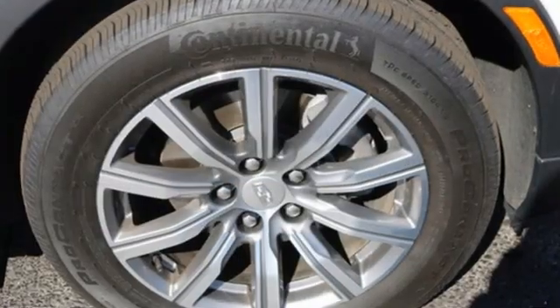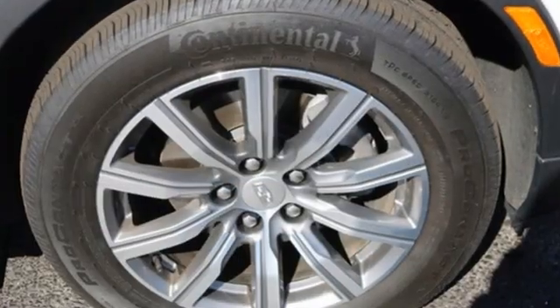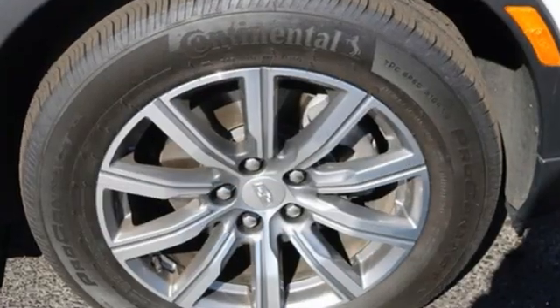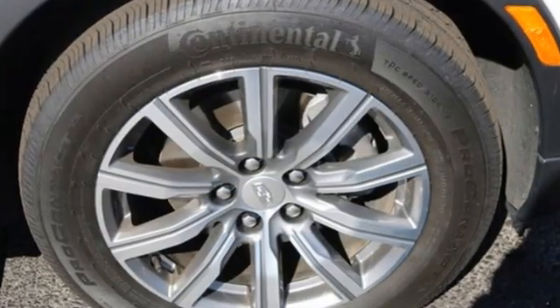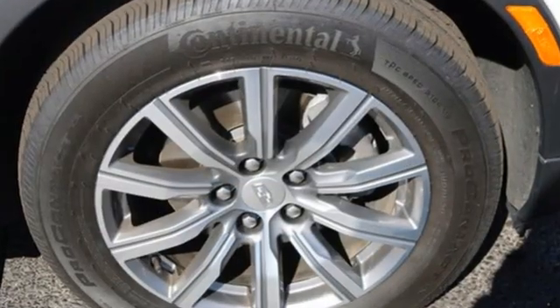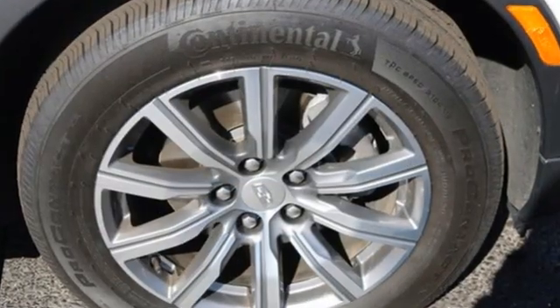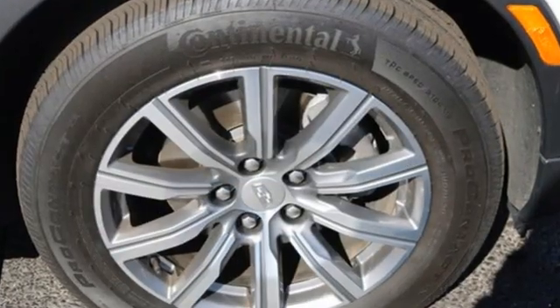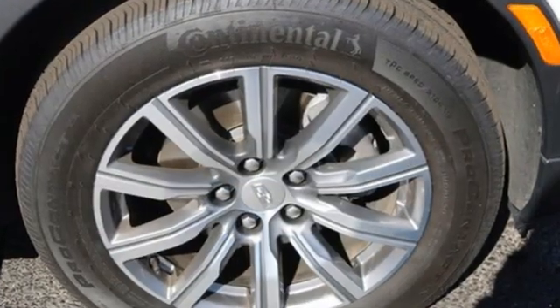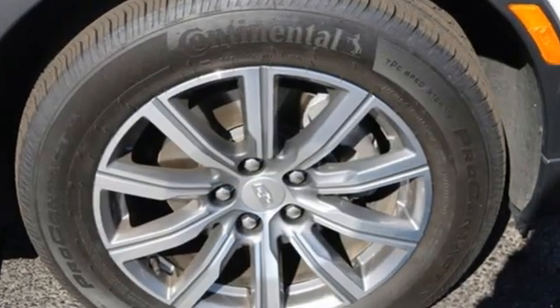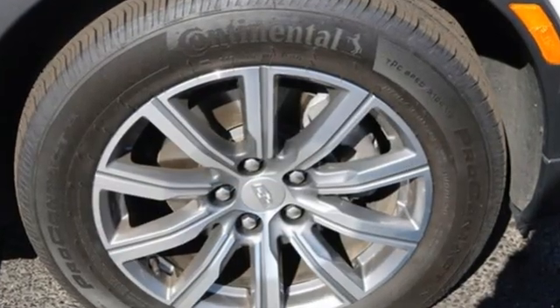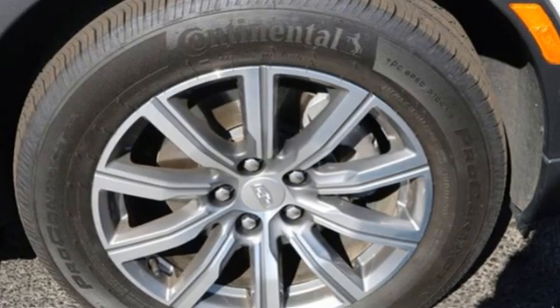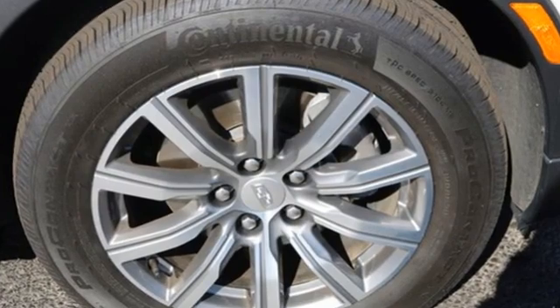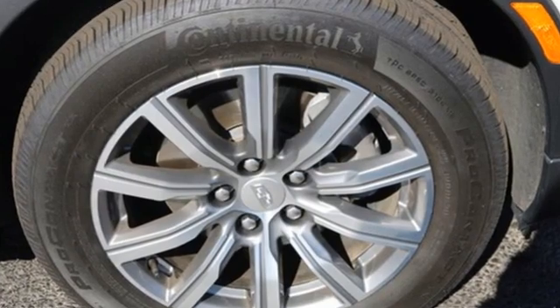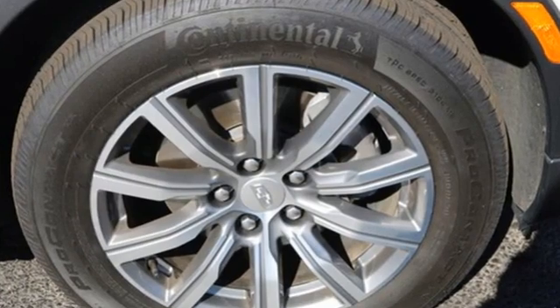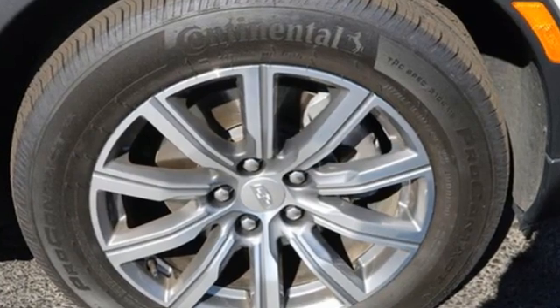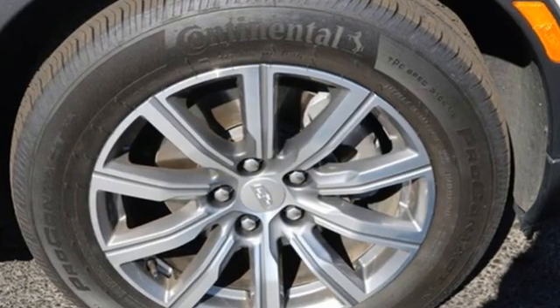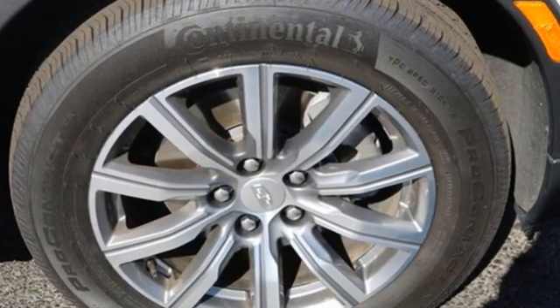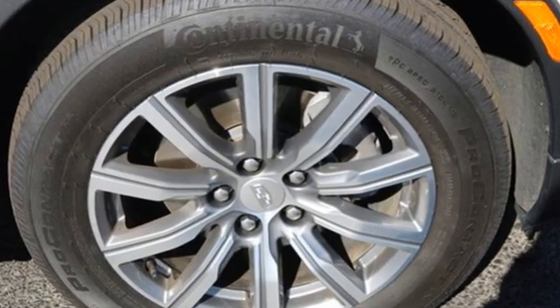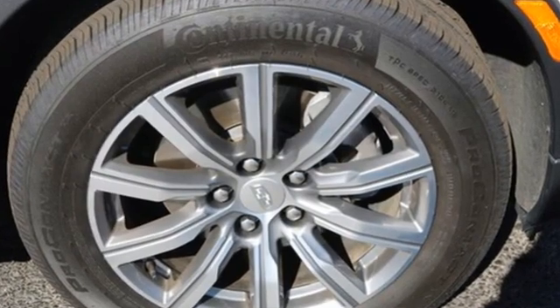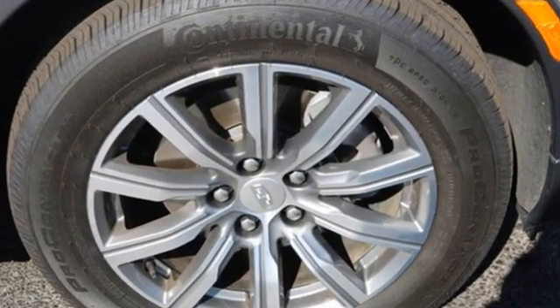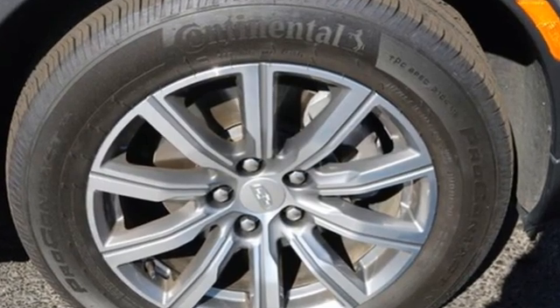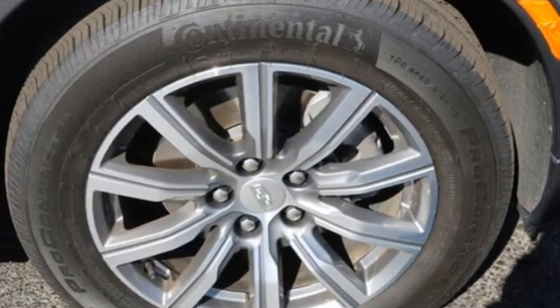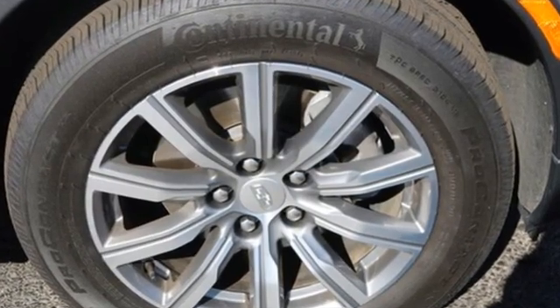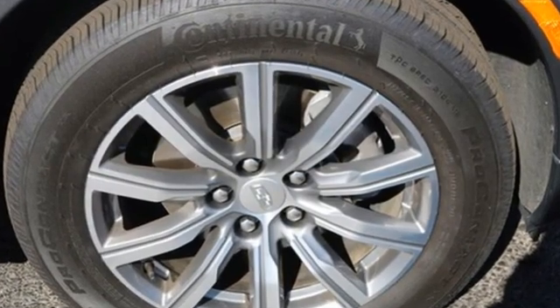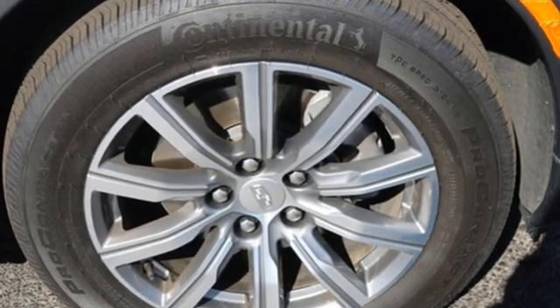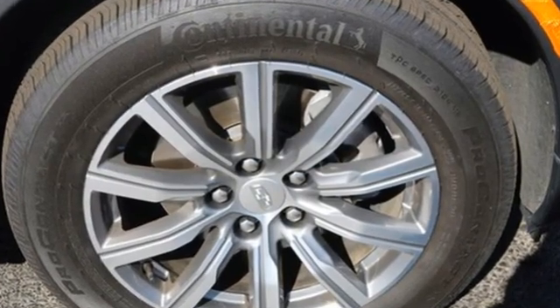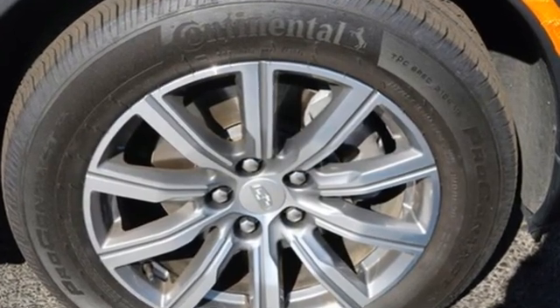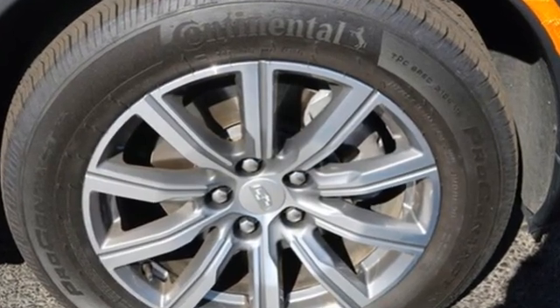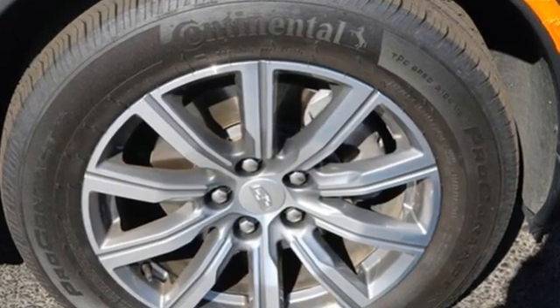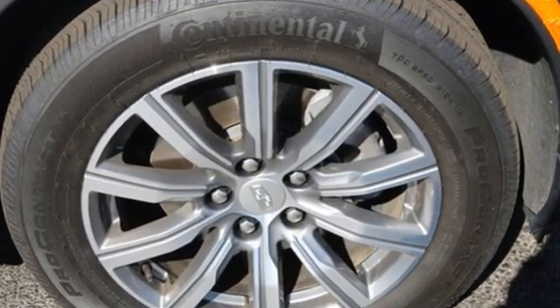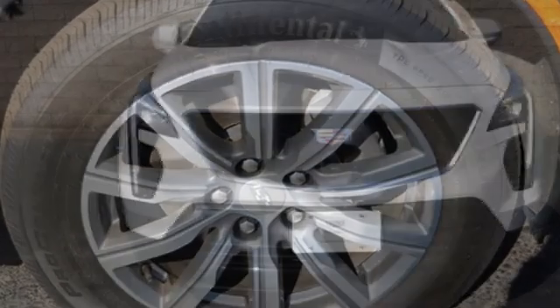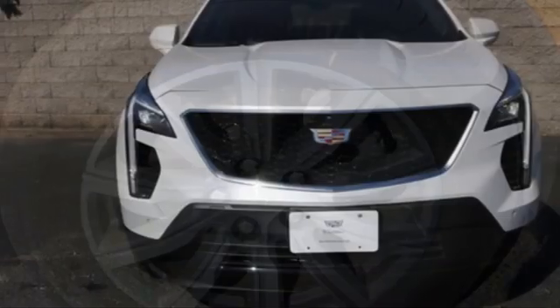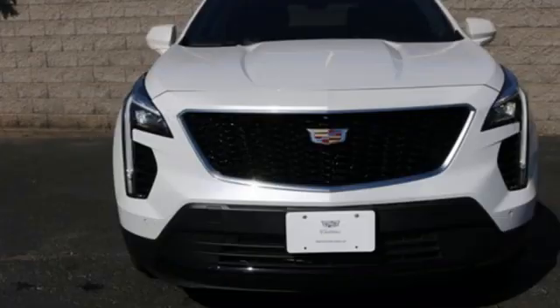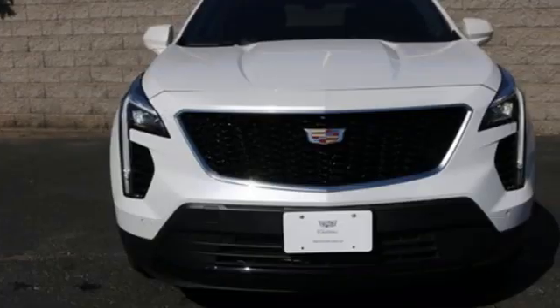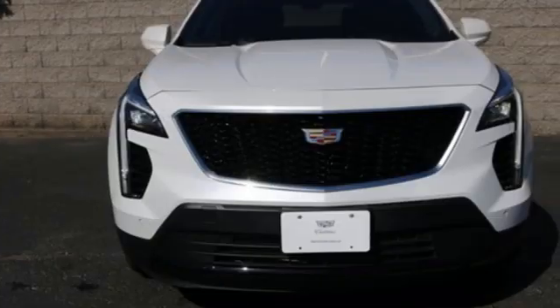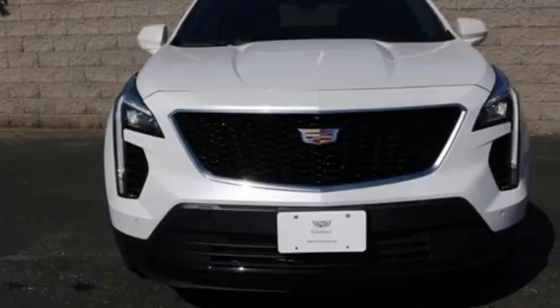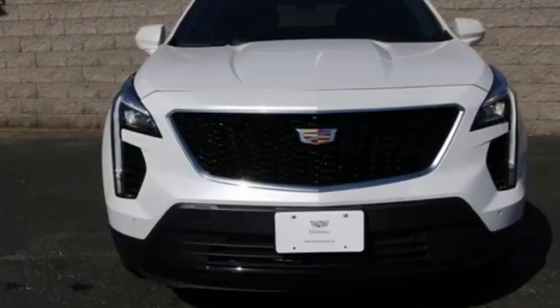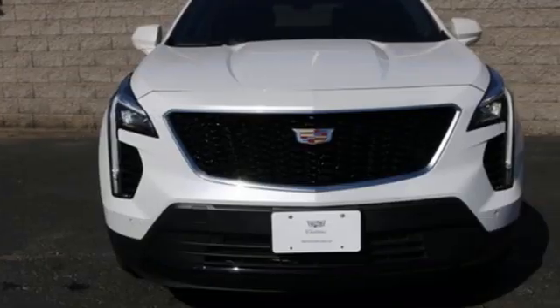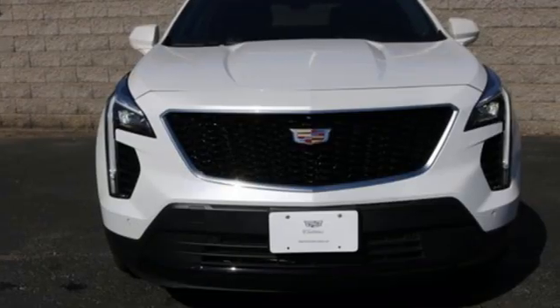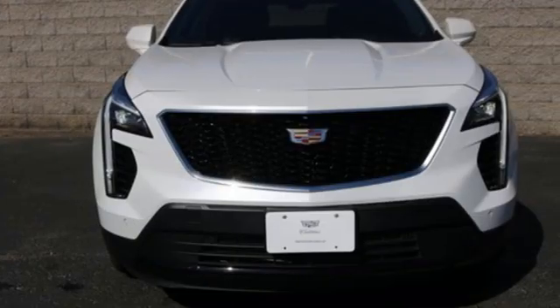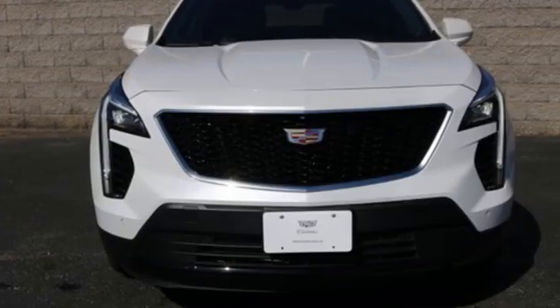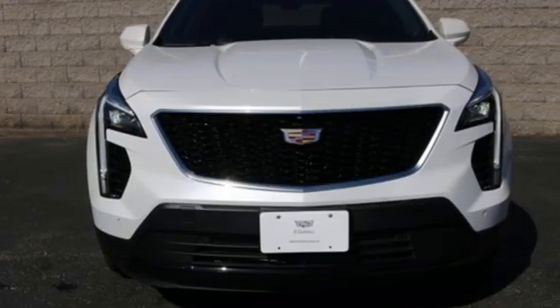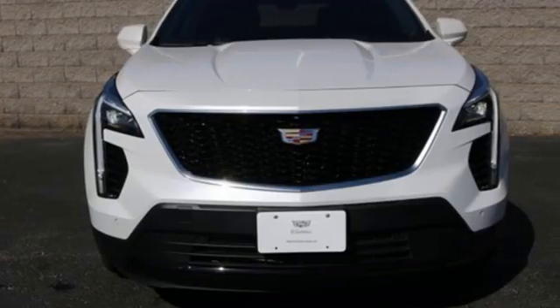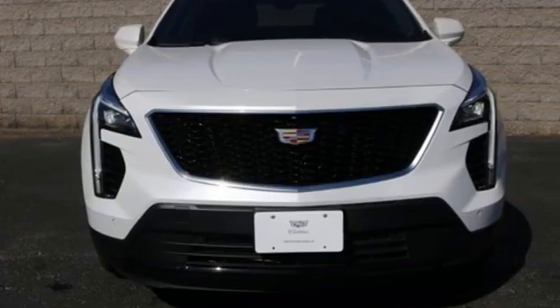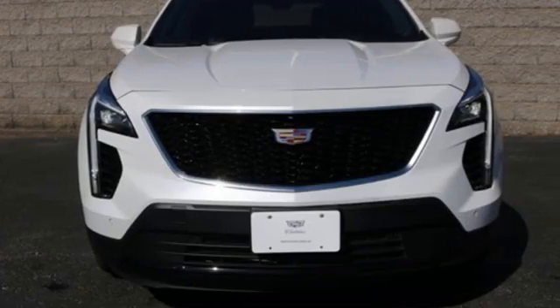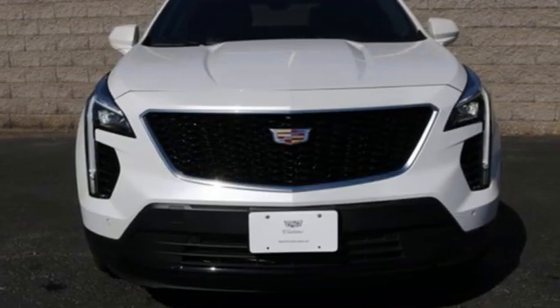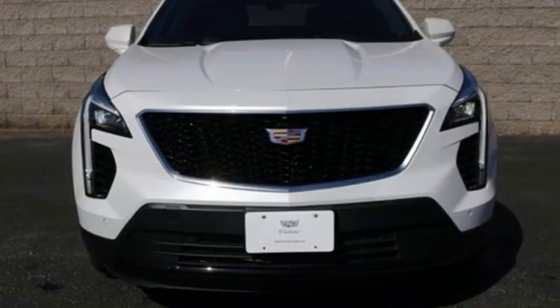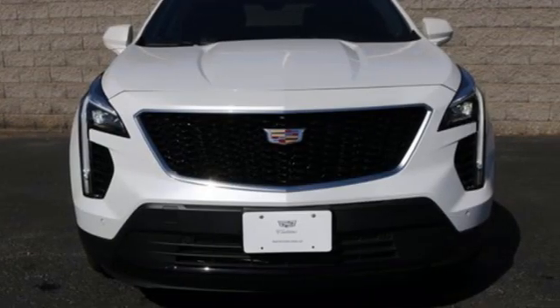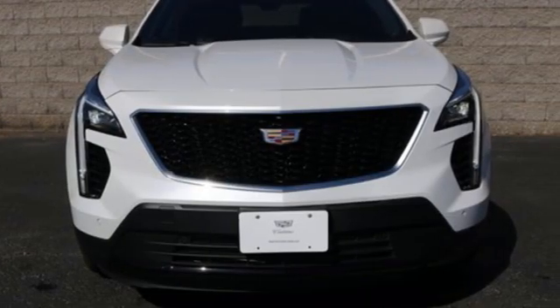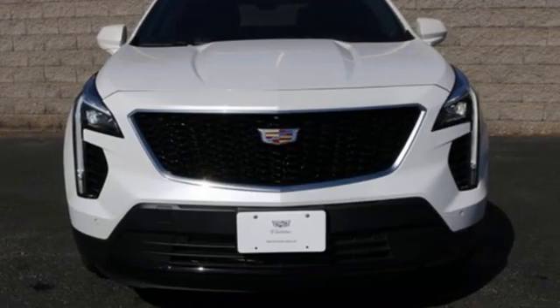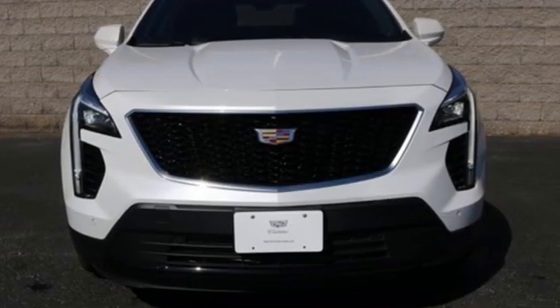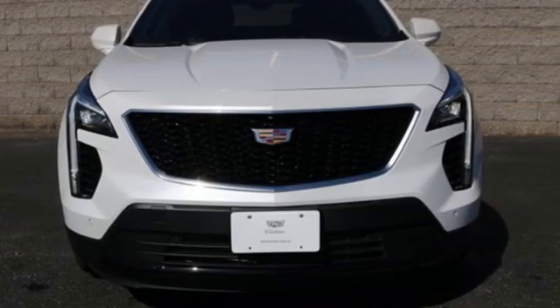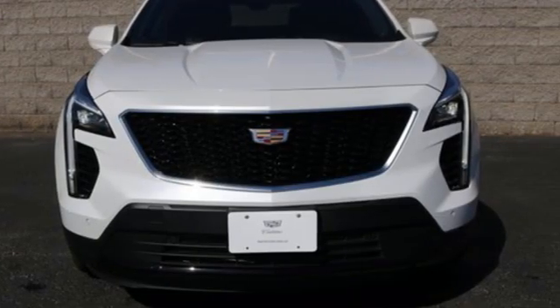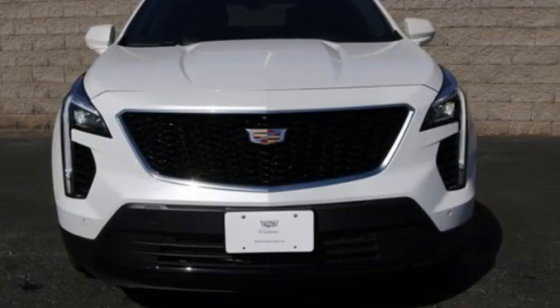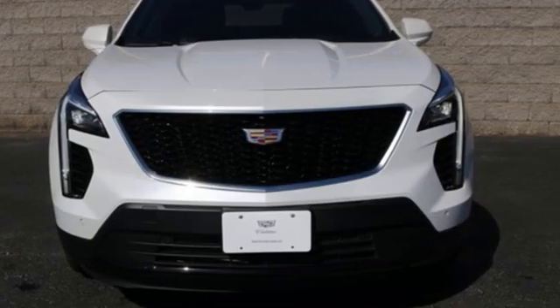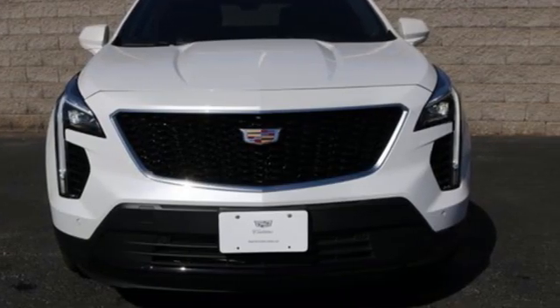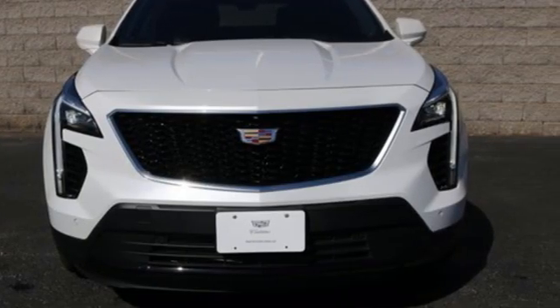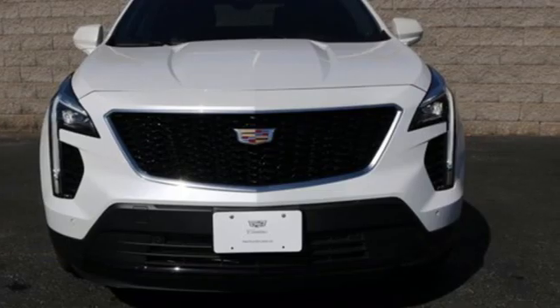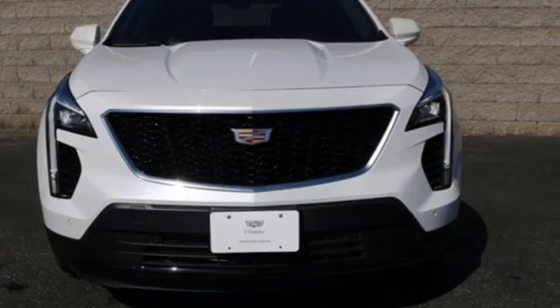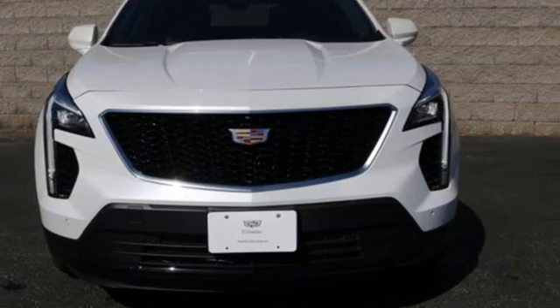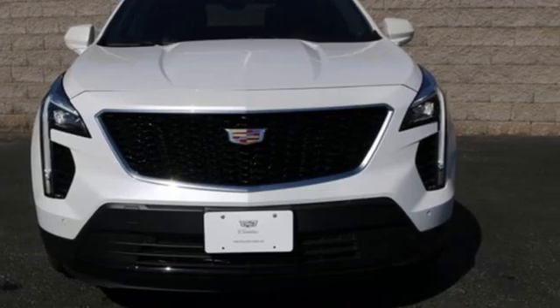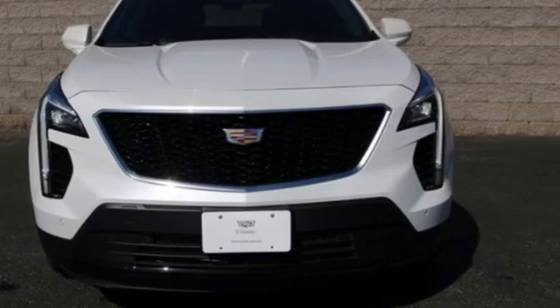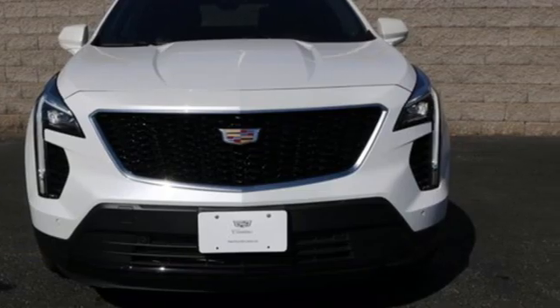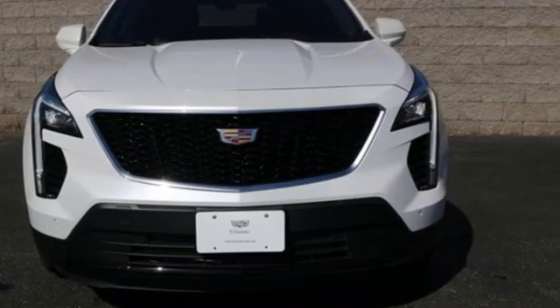Cadillac embodies a passion for performance, craftsmanship, and innovation. See what it can do for you when you take it for a test drive.